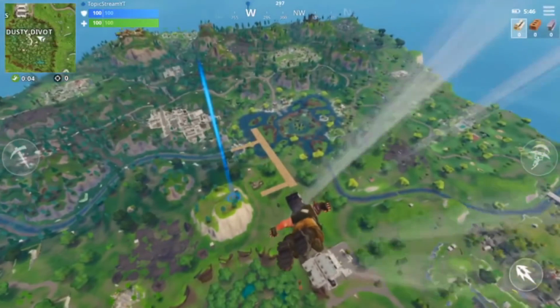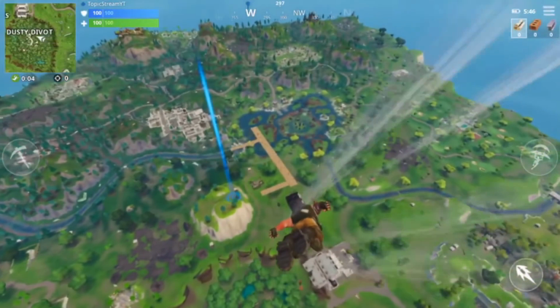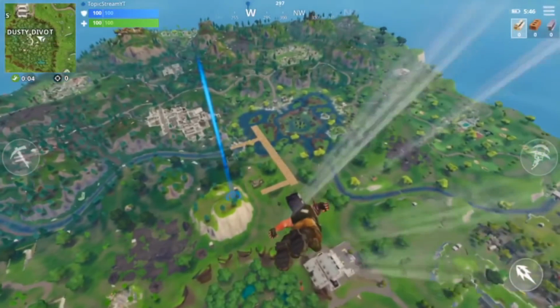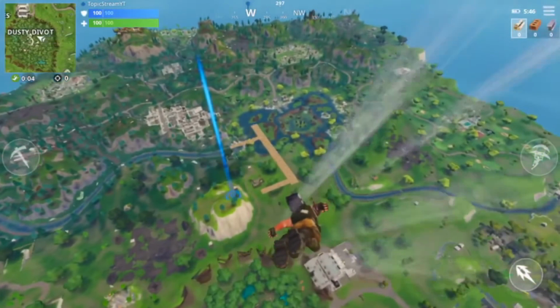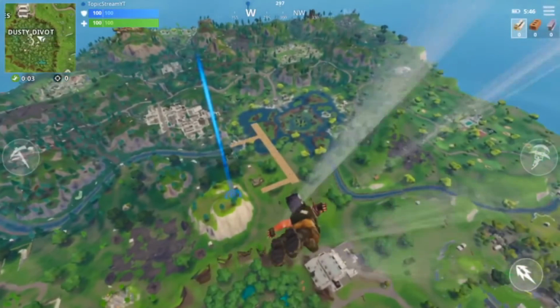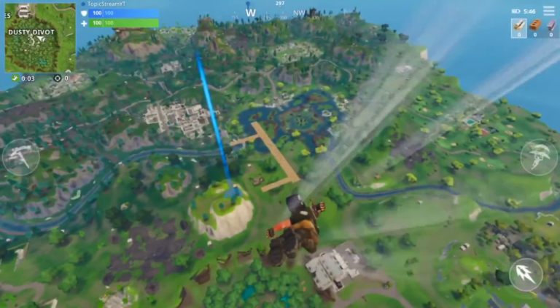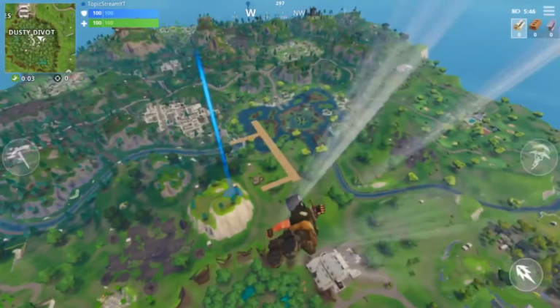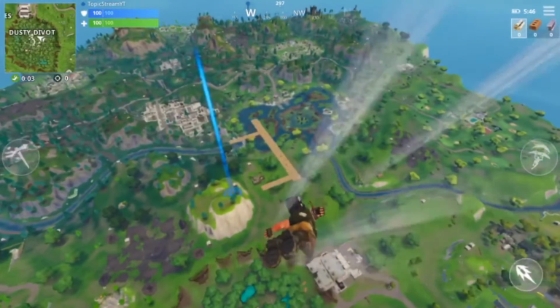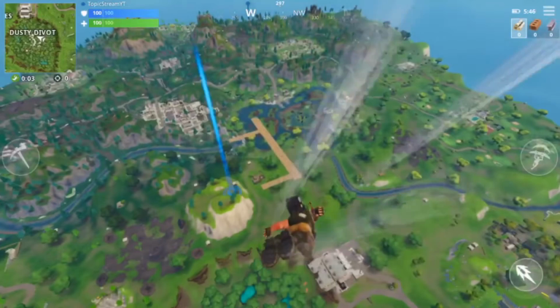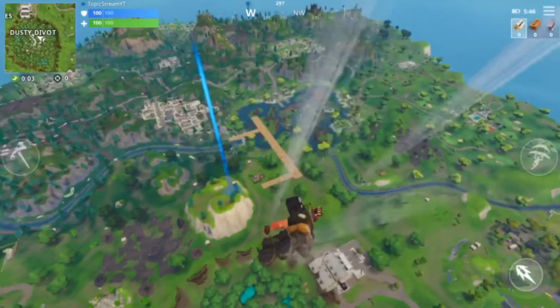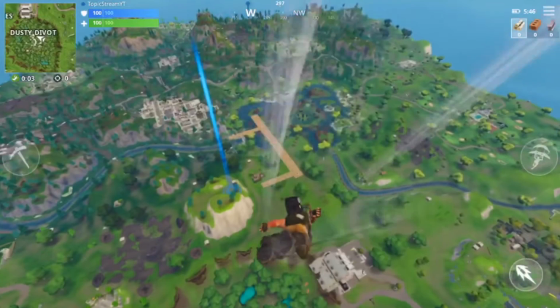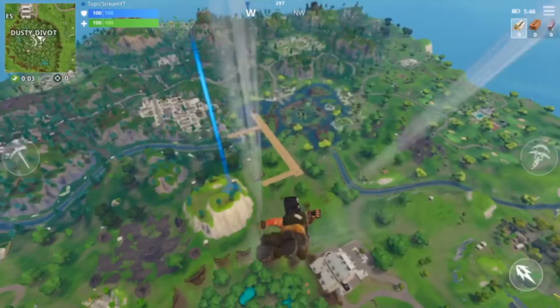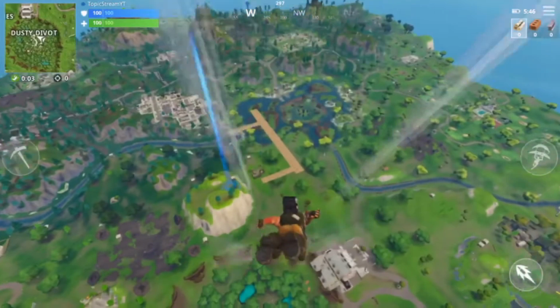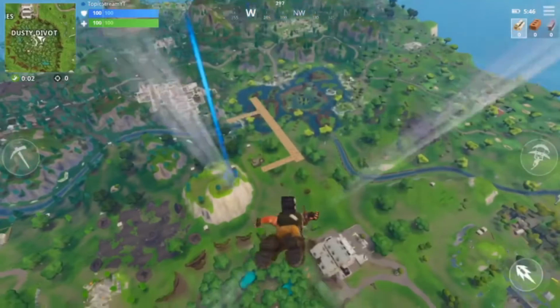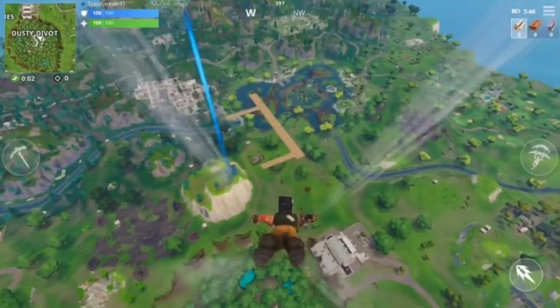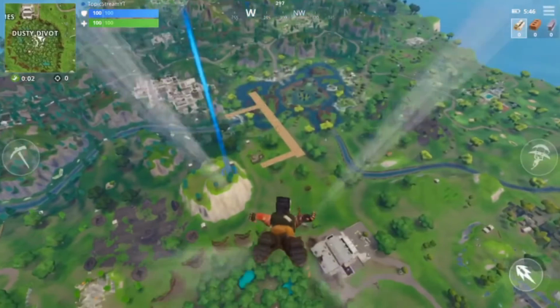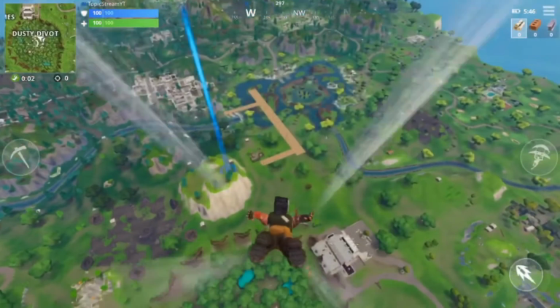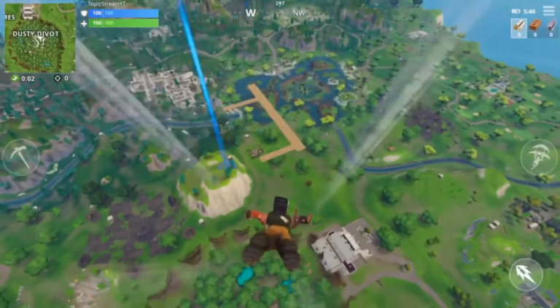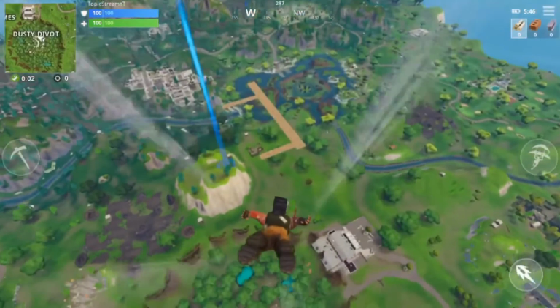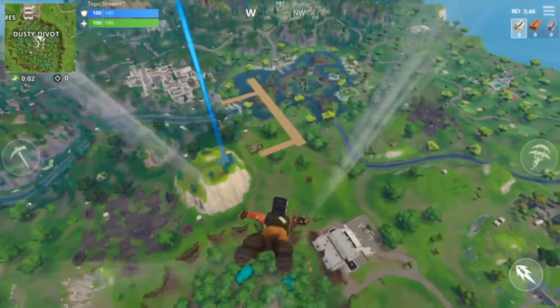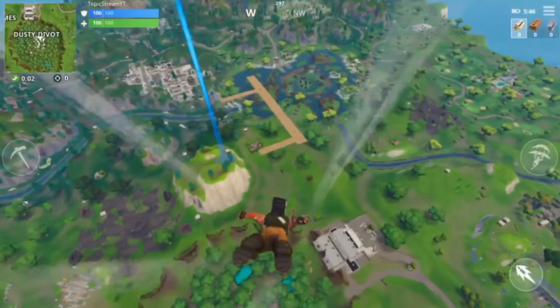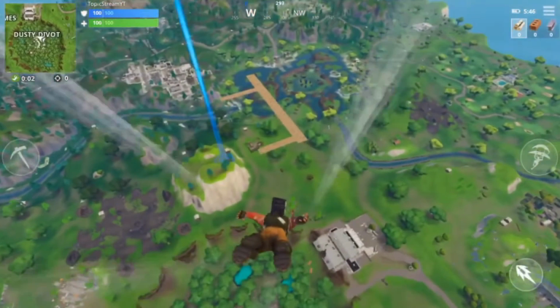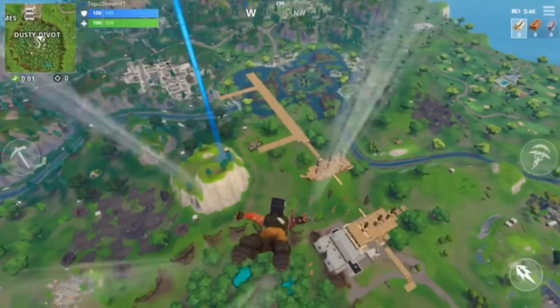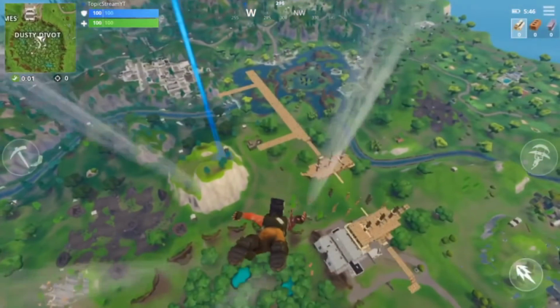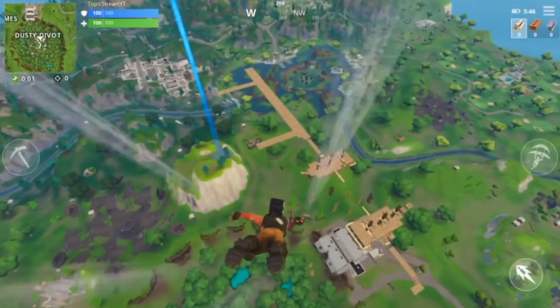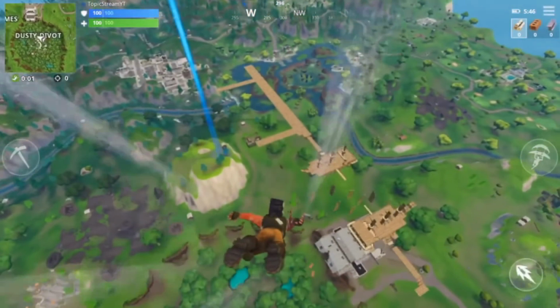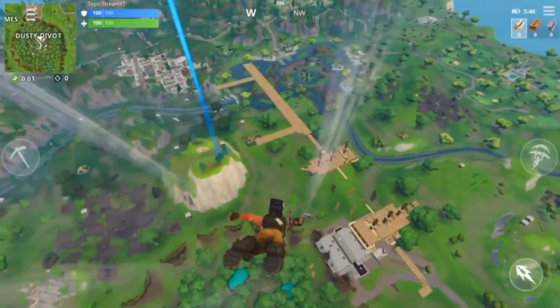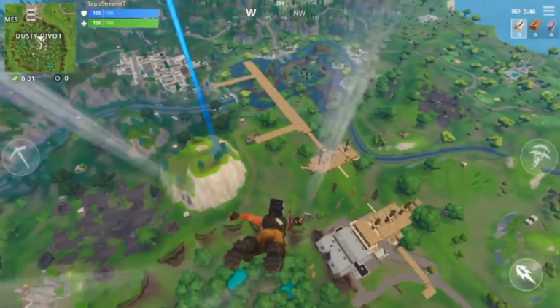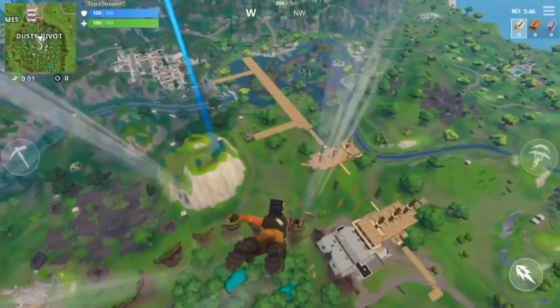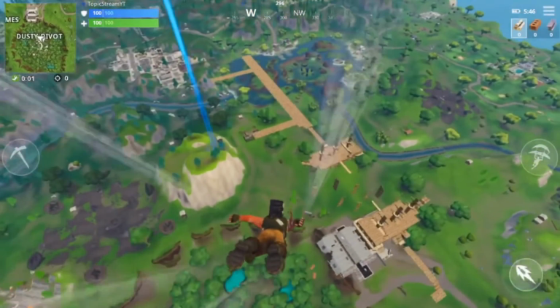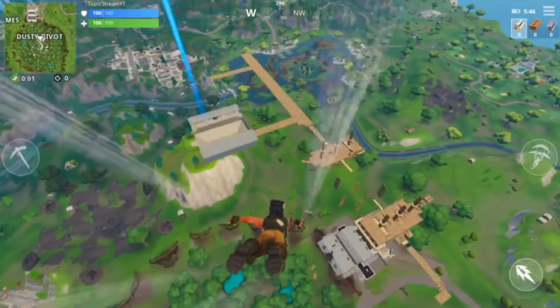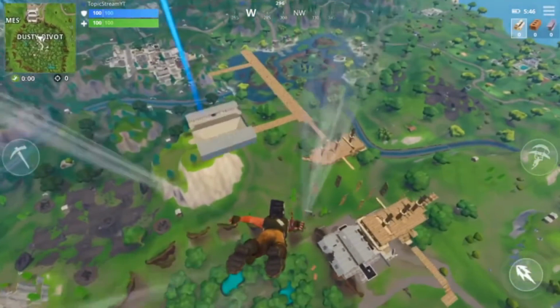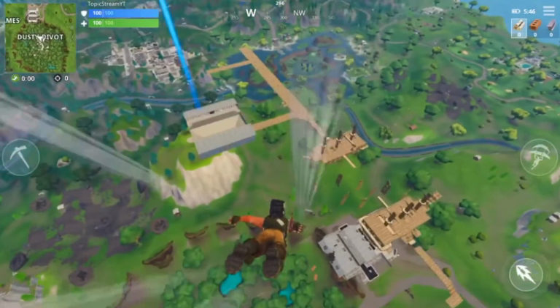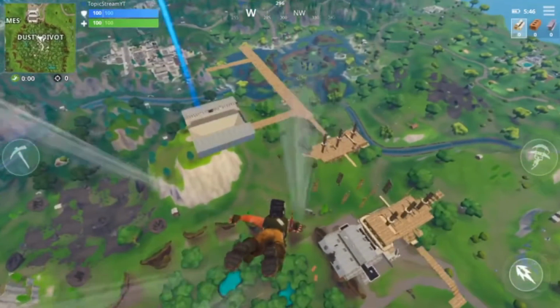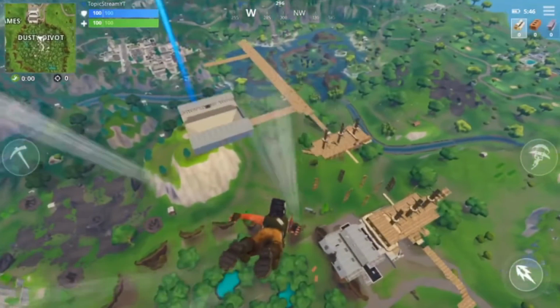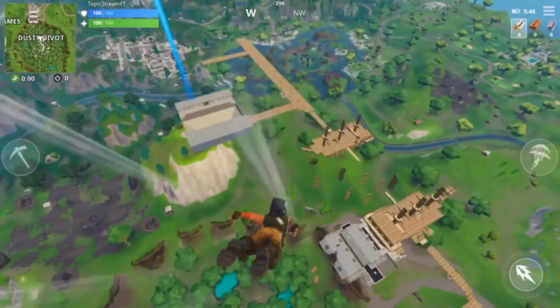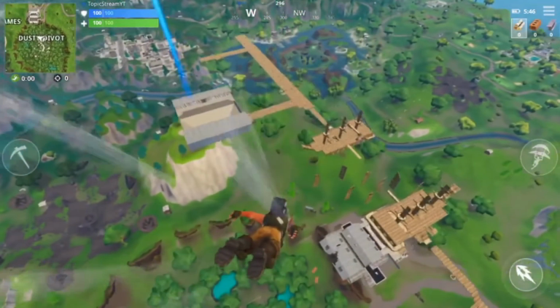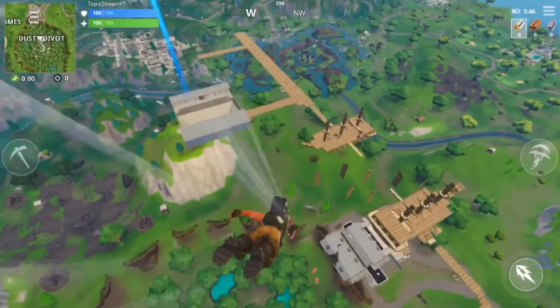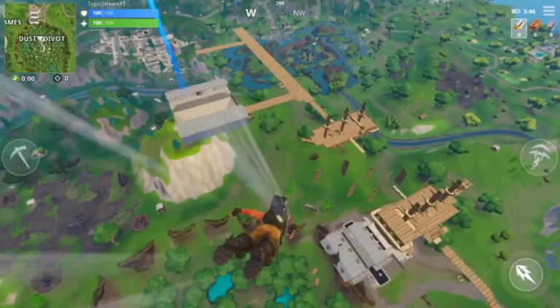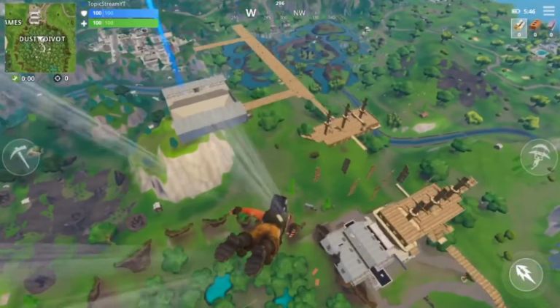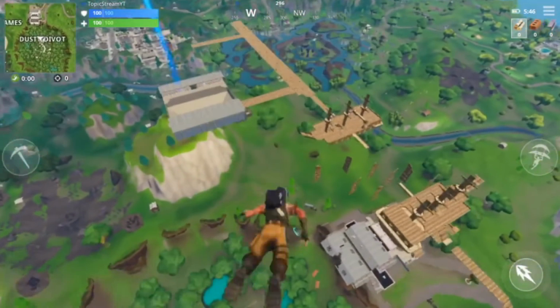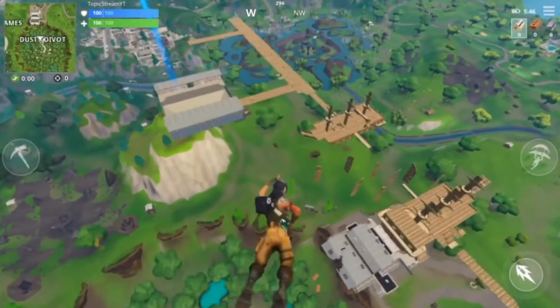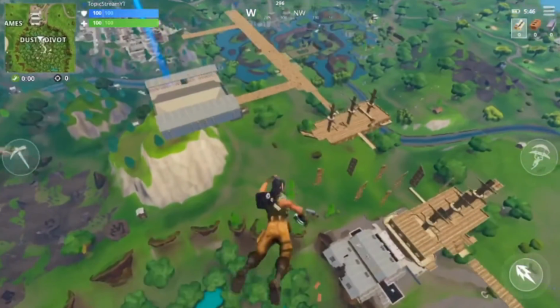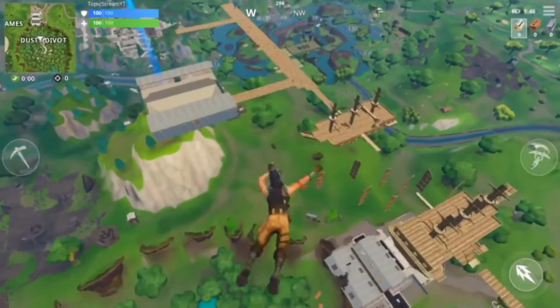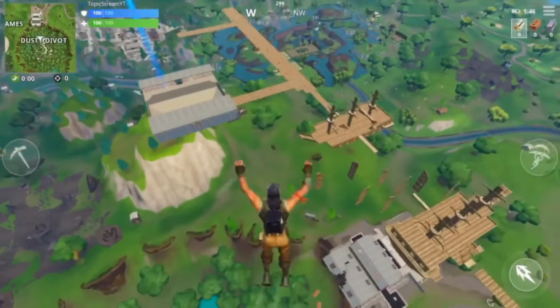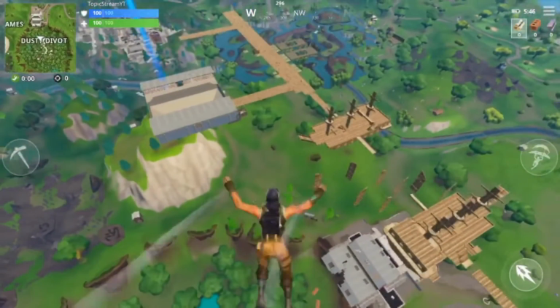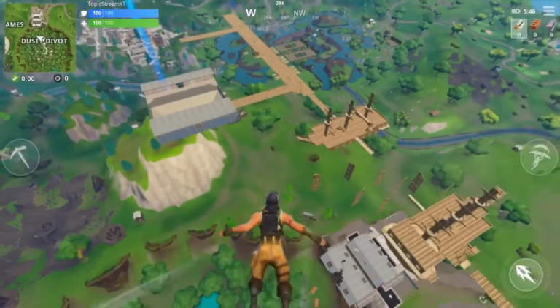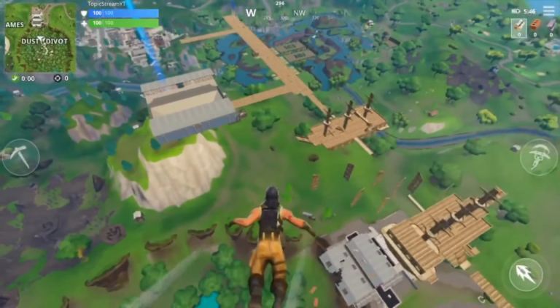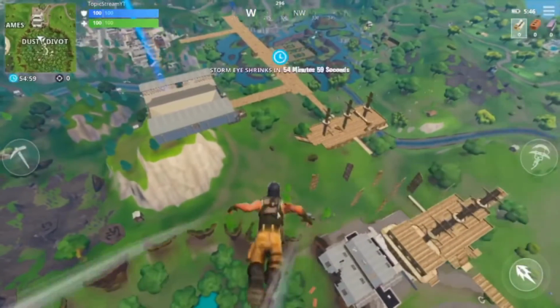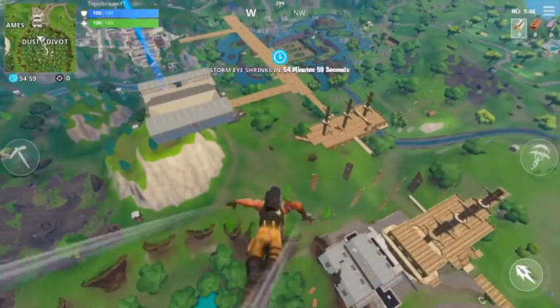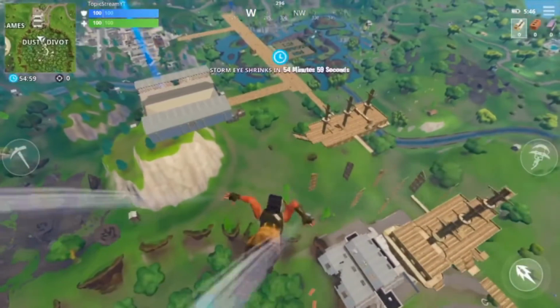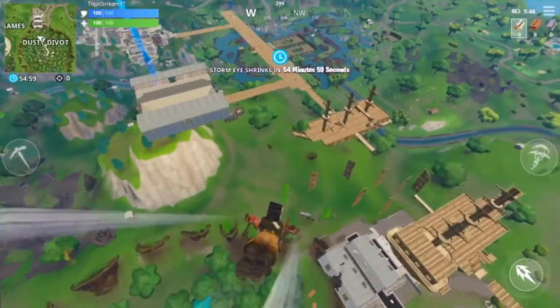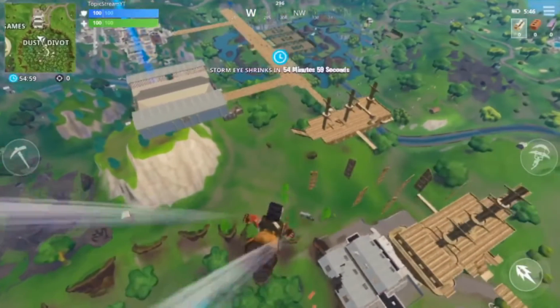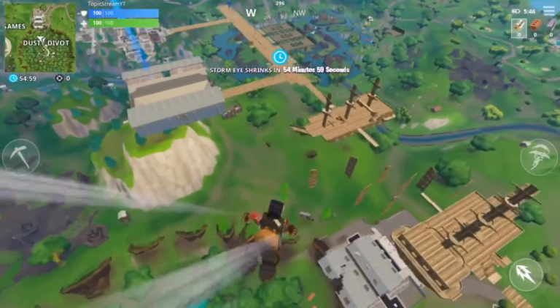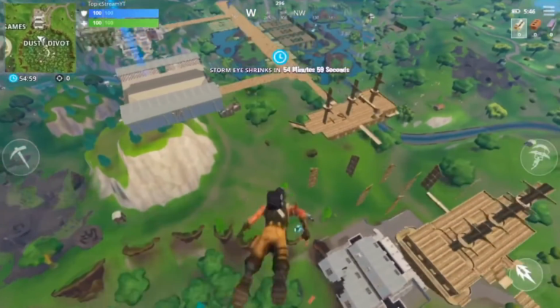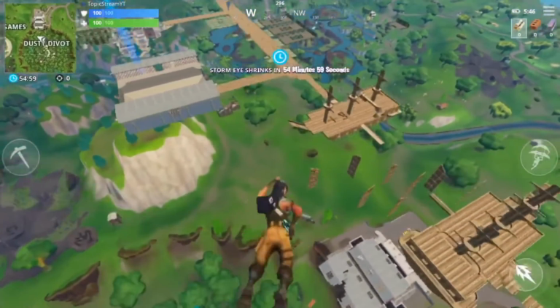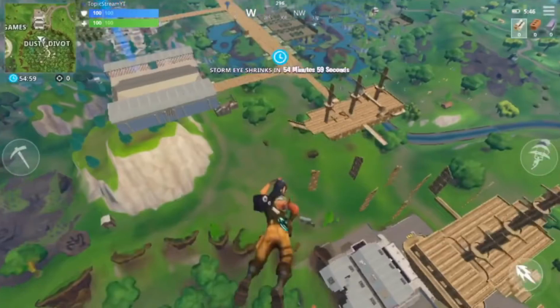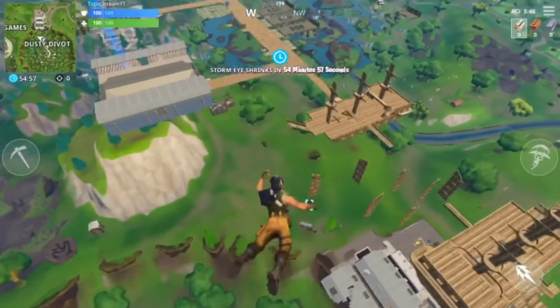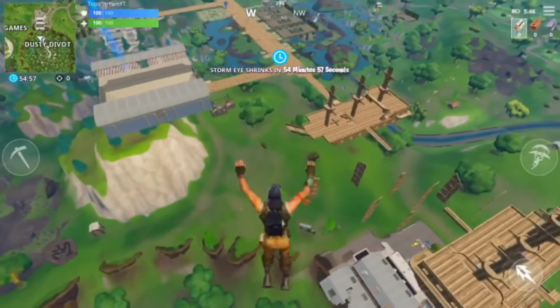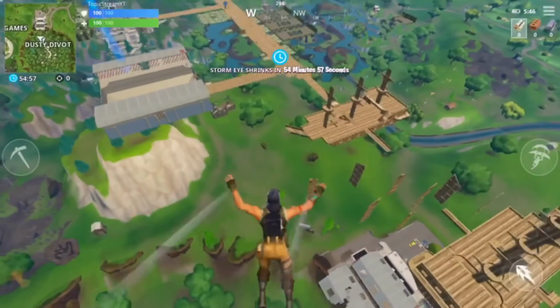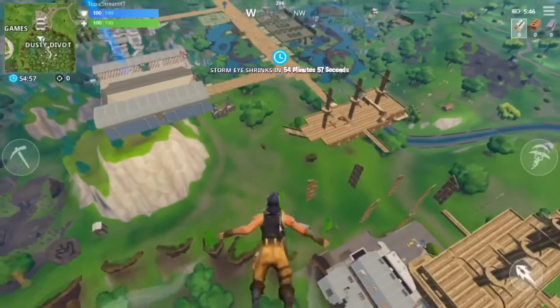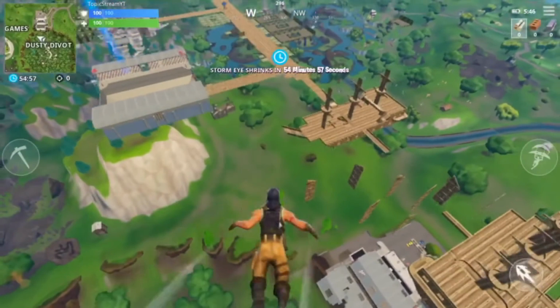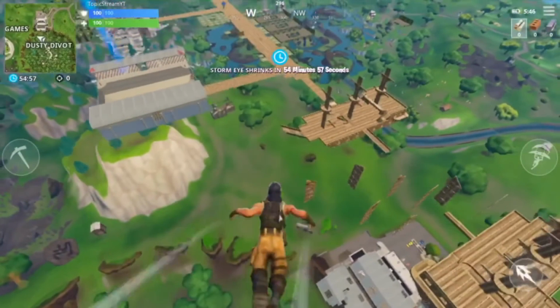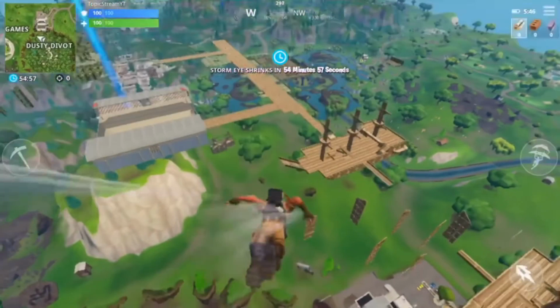So when you go down, you want to go to exactly where I land. You get mats, and go to Pyramid — make sure you face toward it.